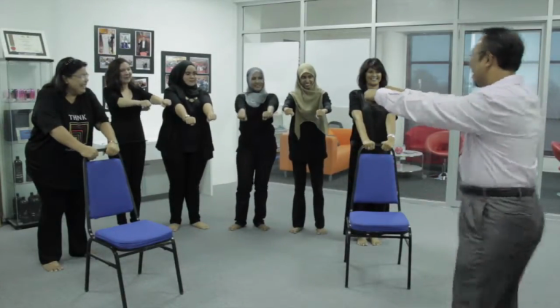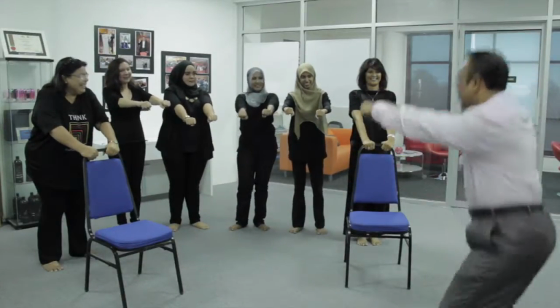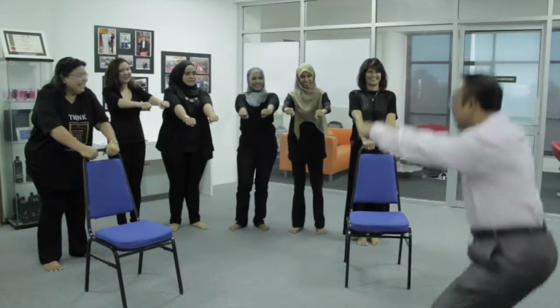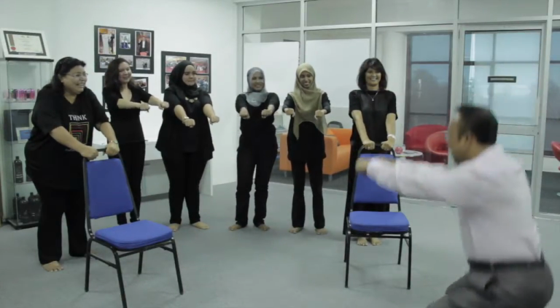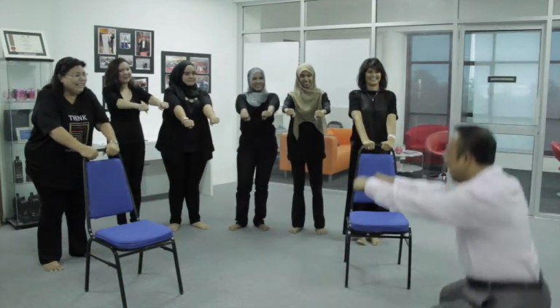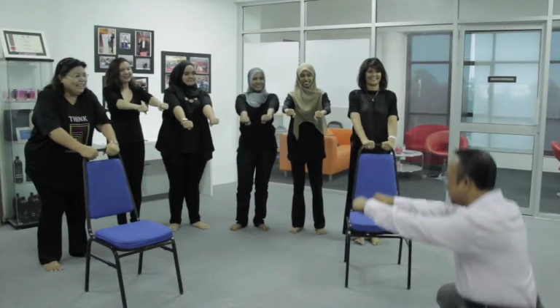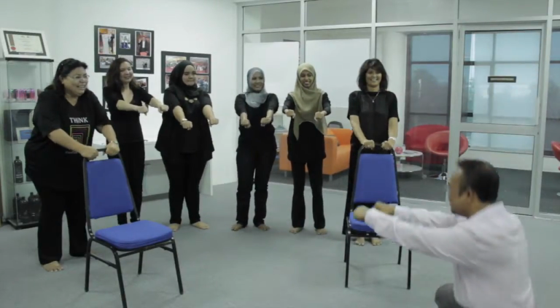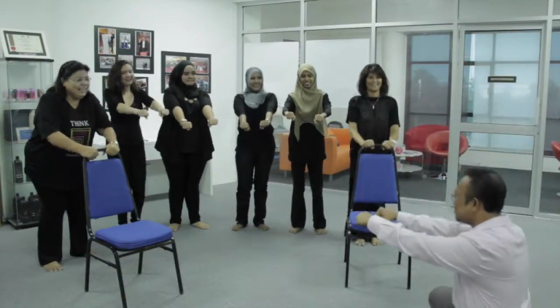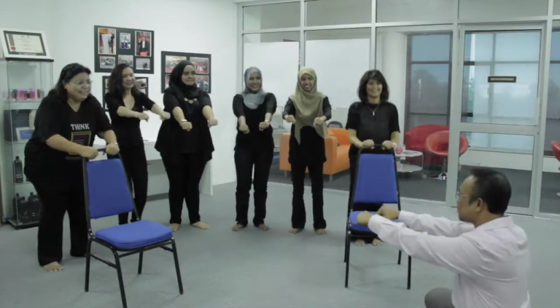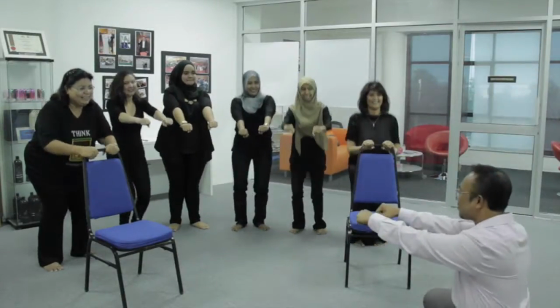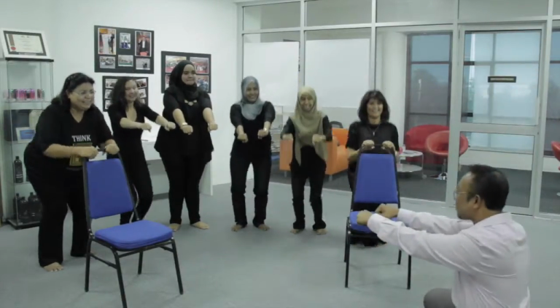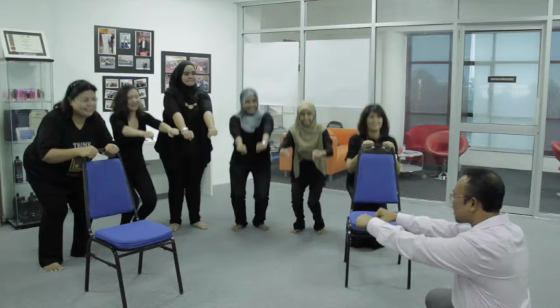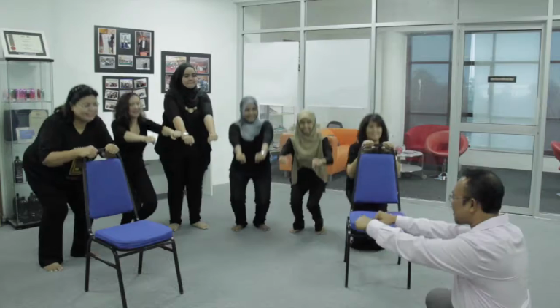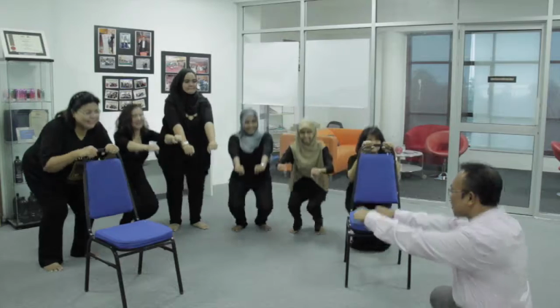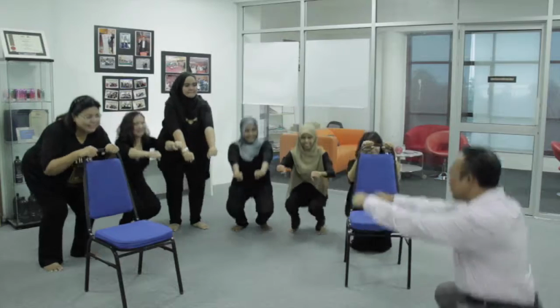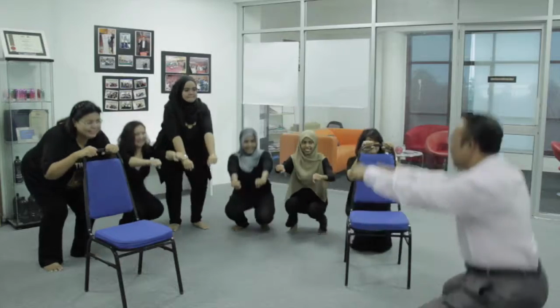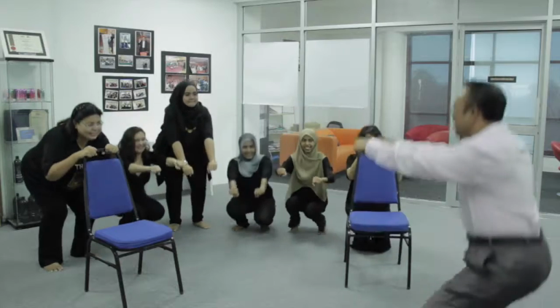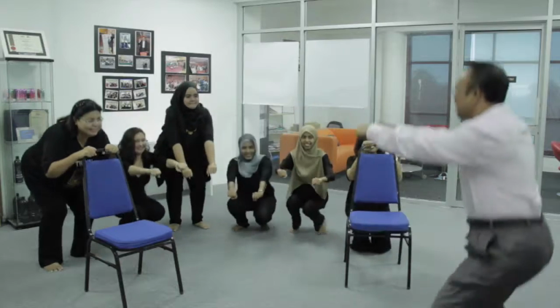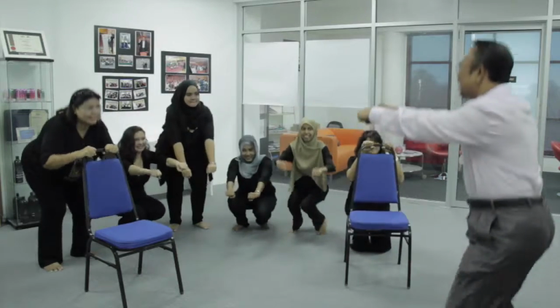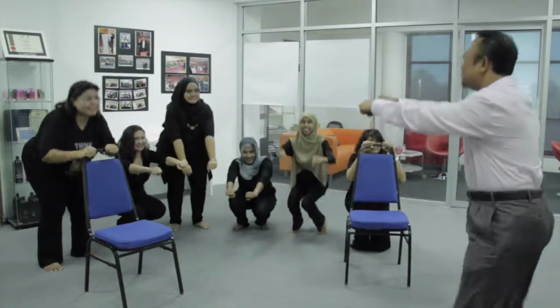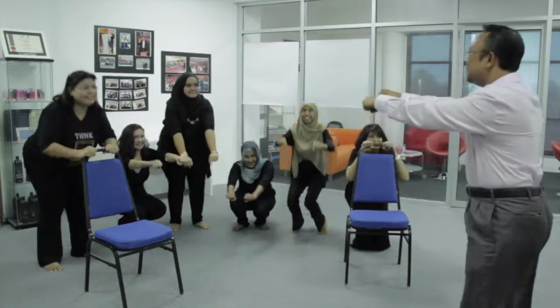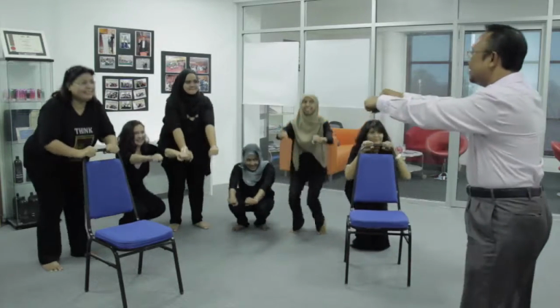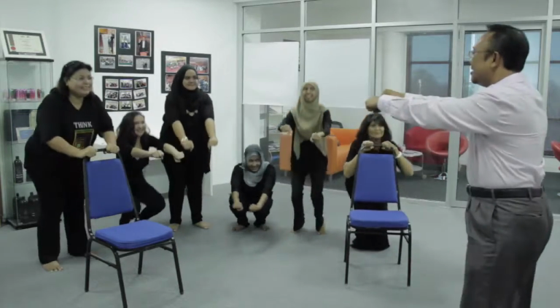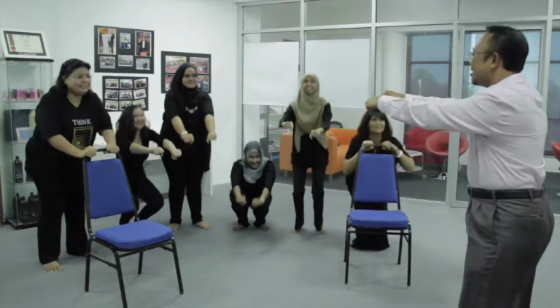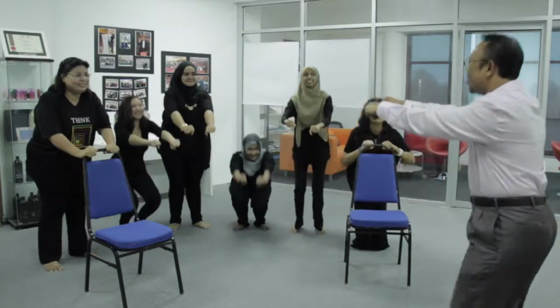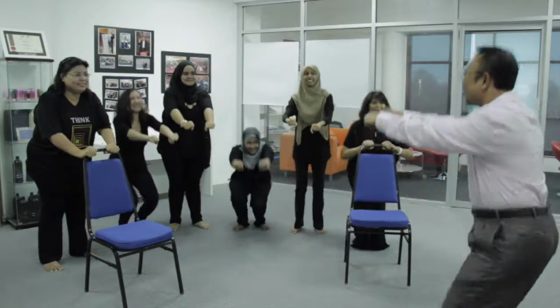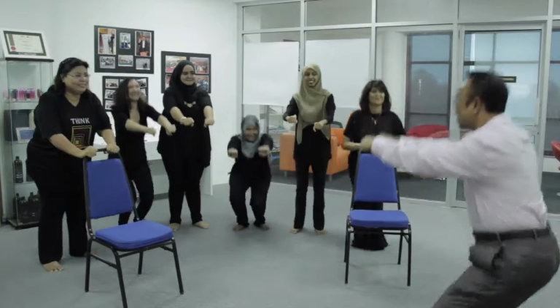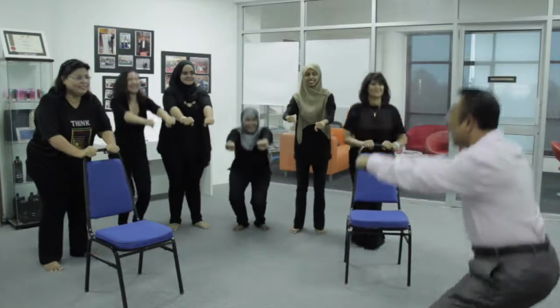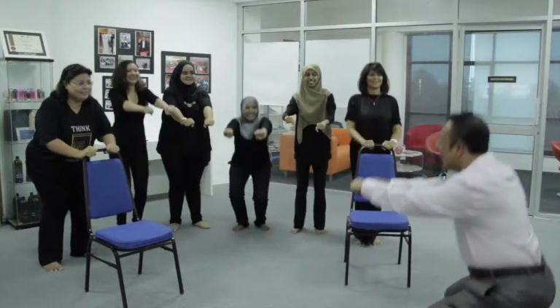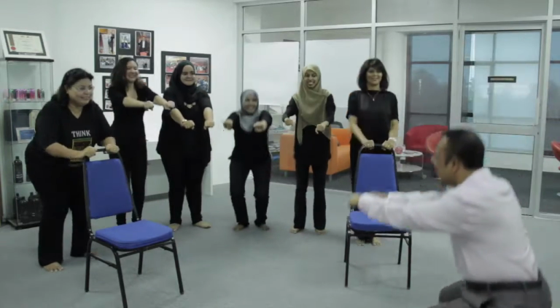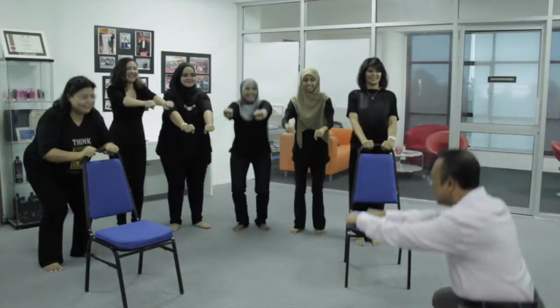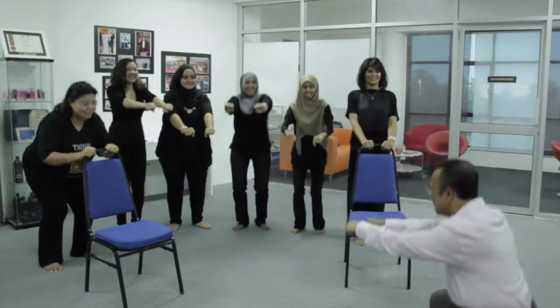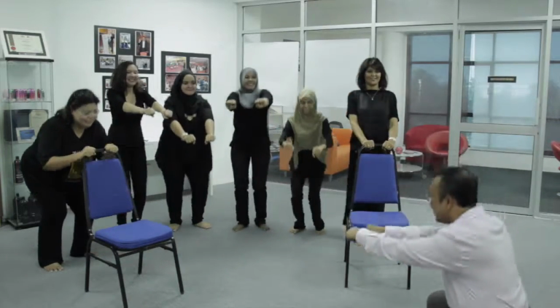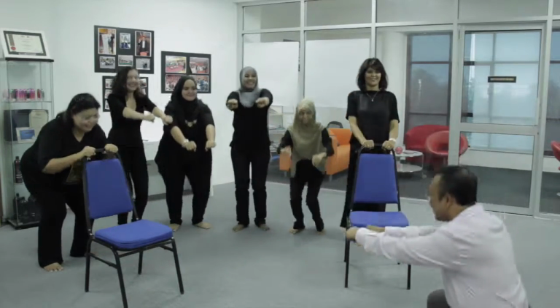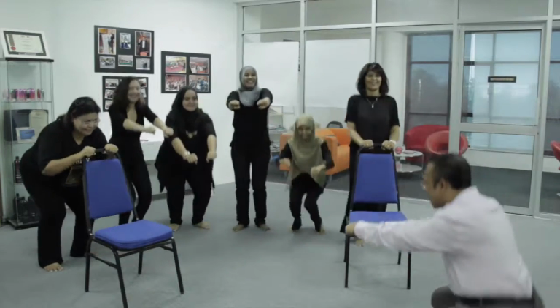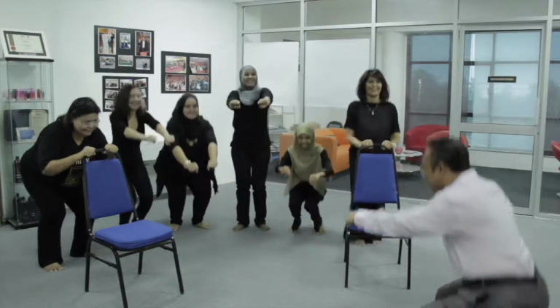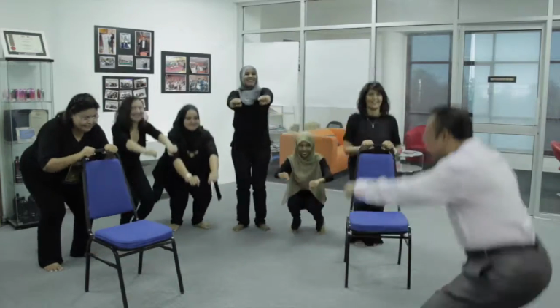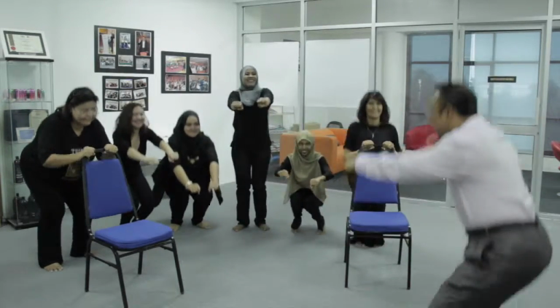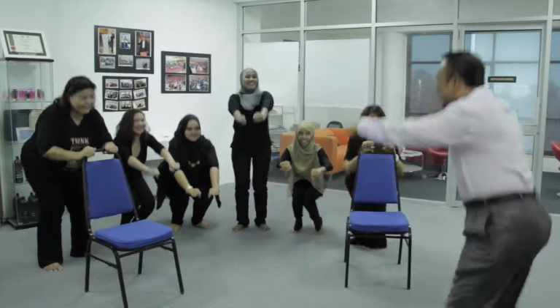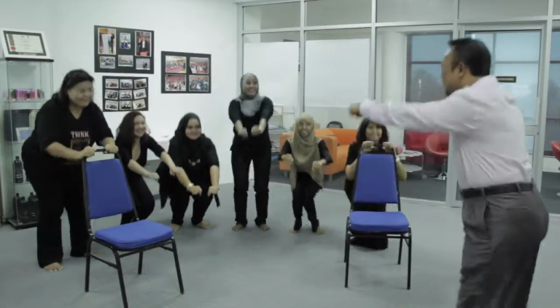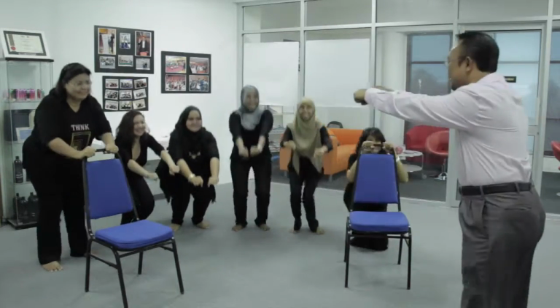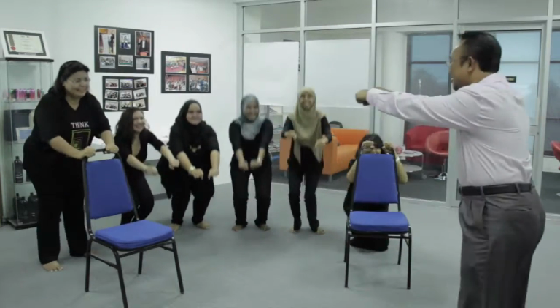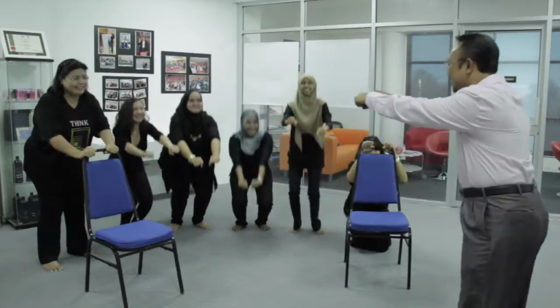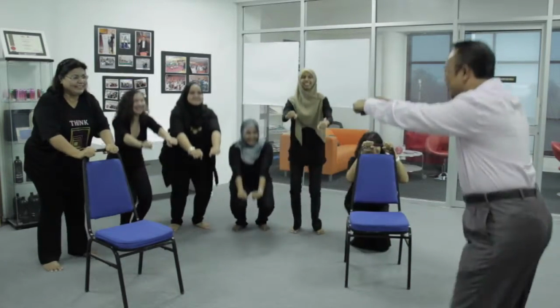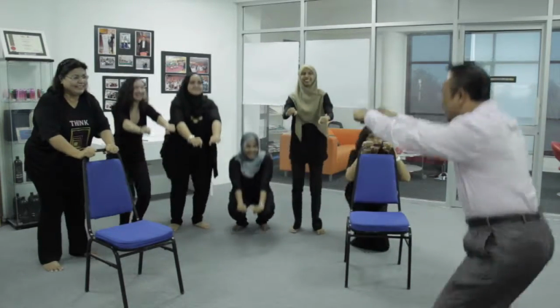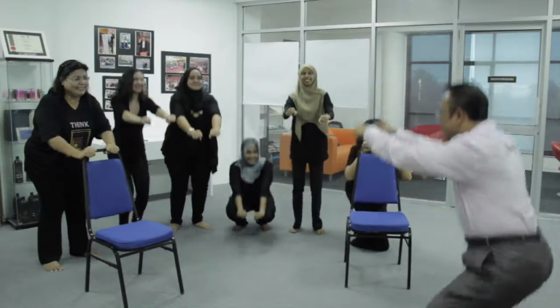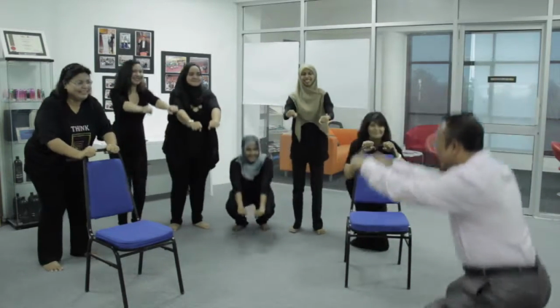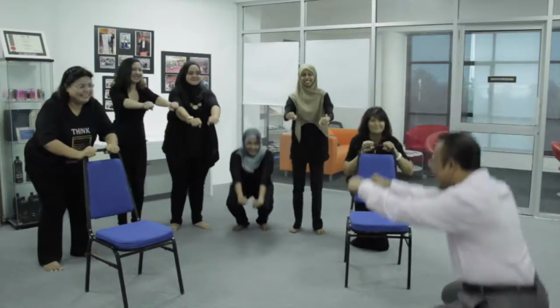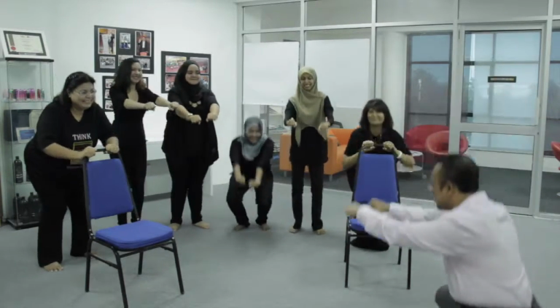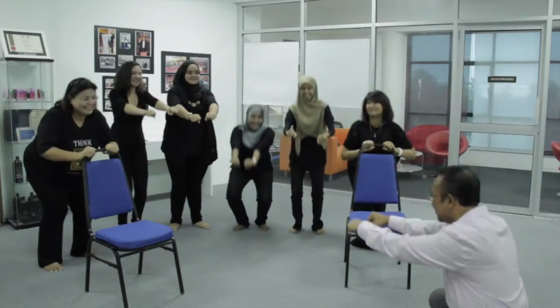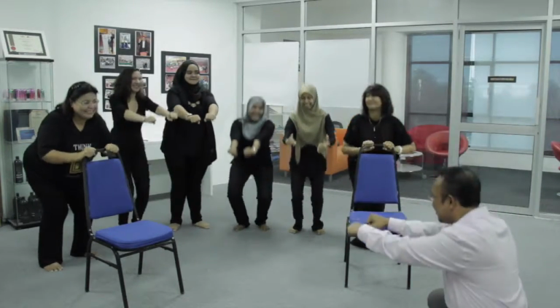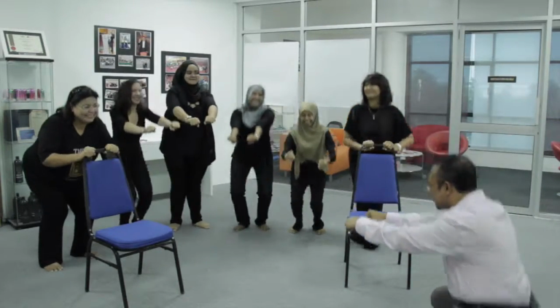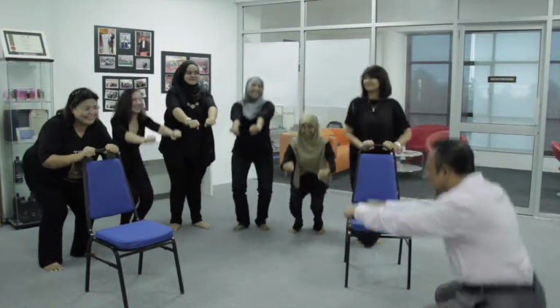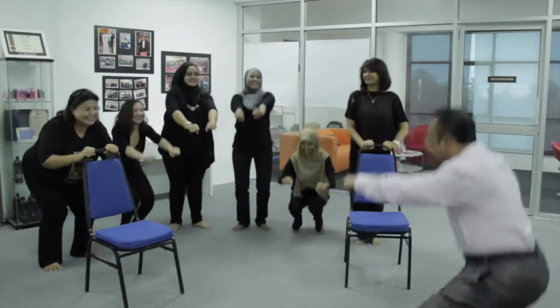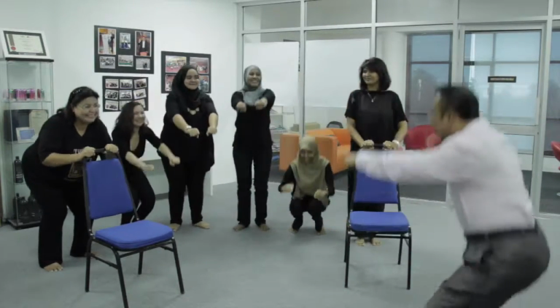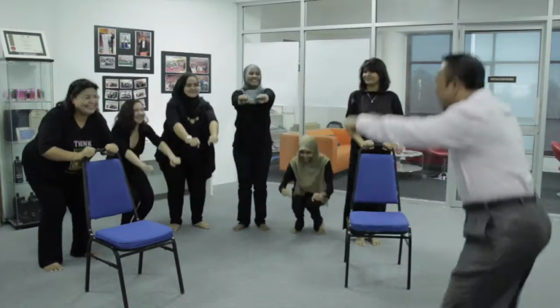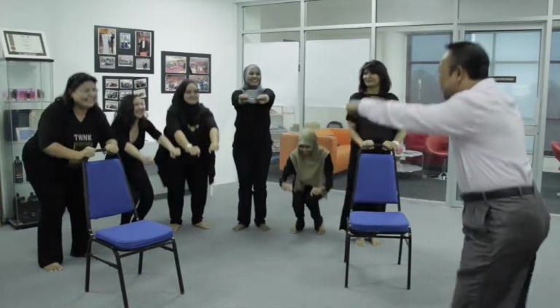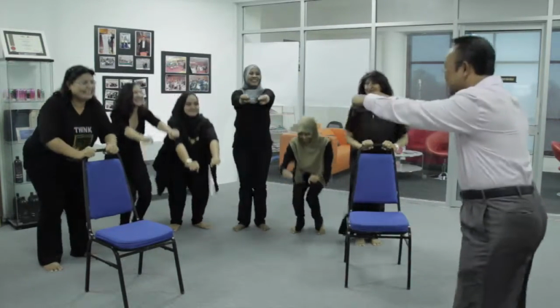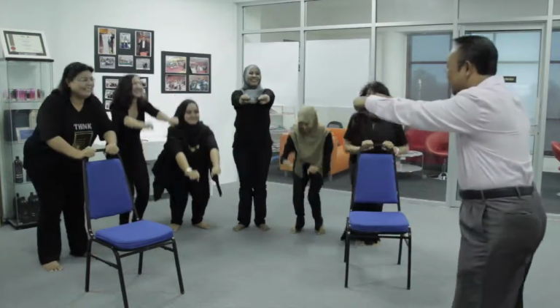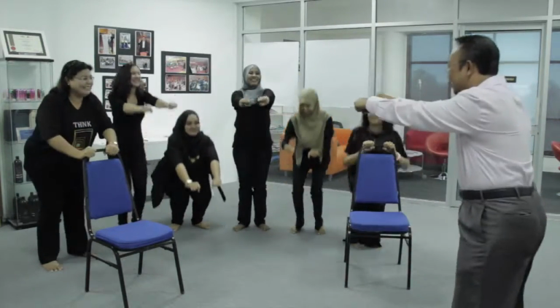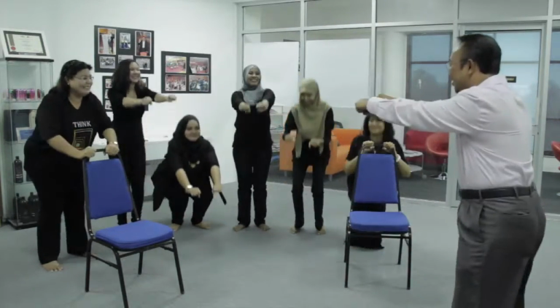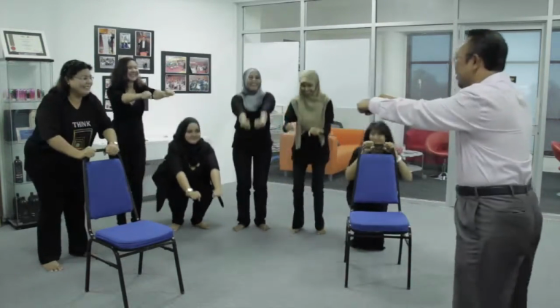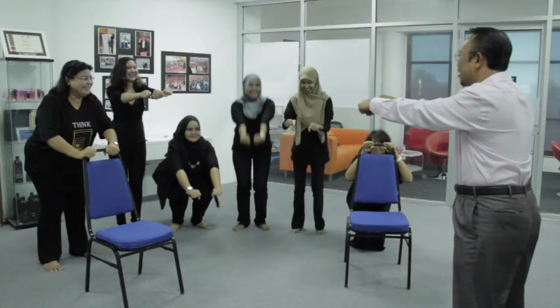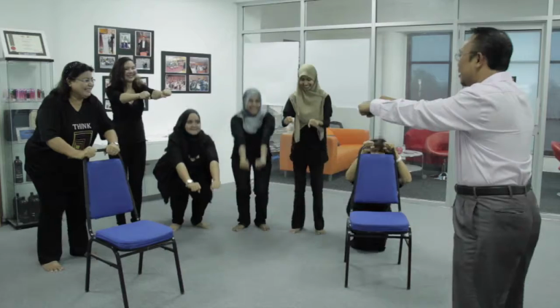Okay, go down. Go up. Go down. Go up. Go down. Go up.